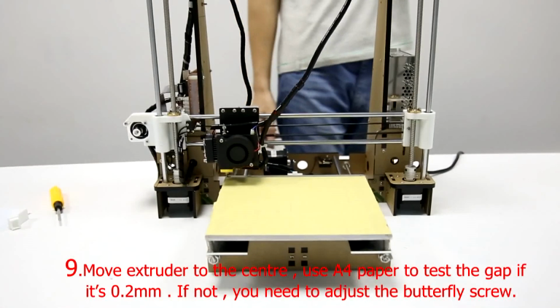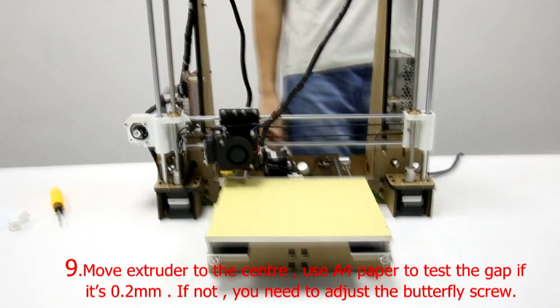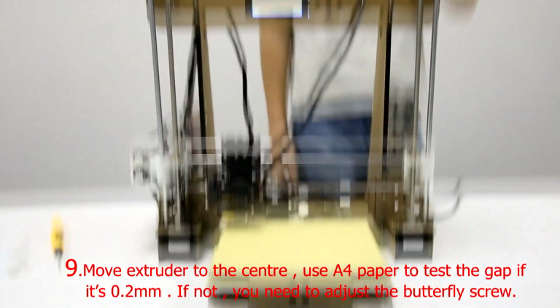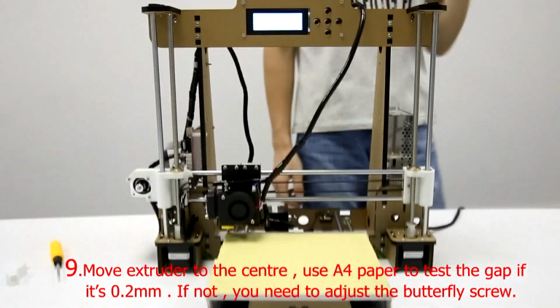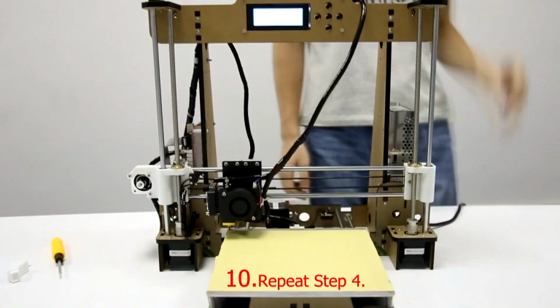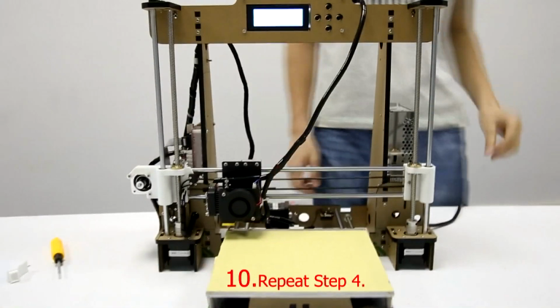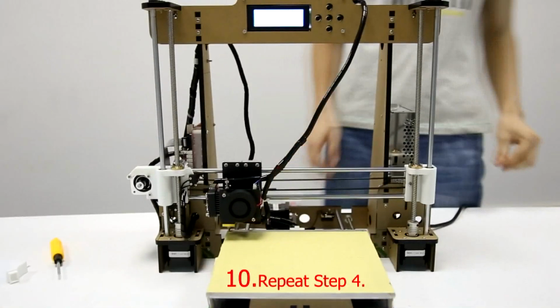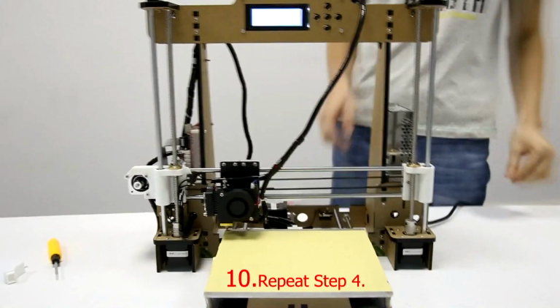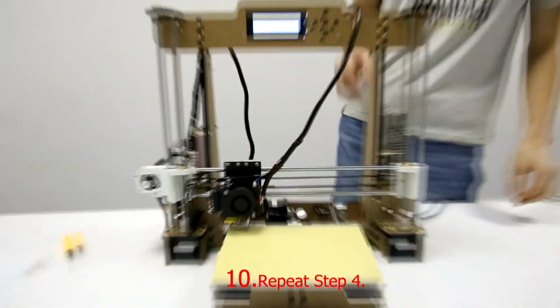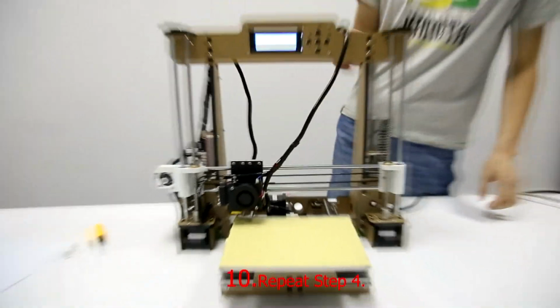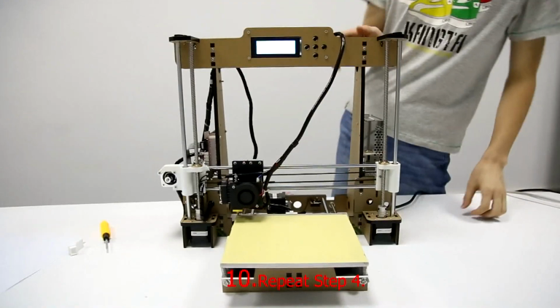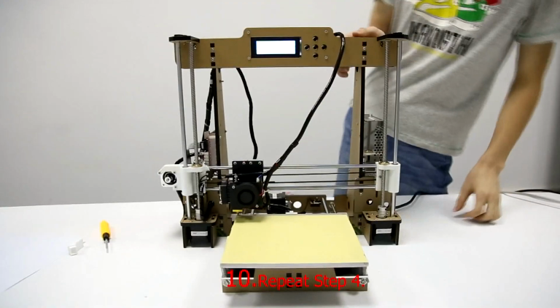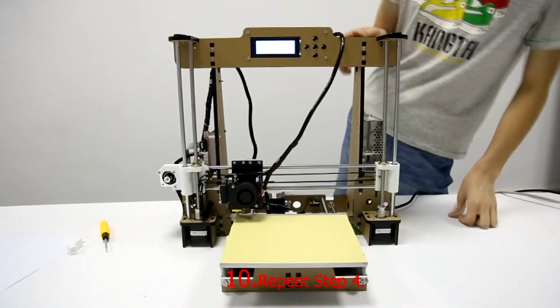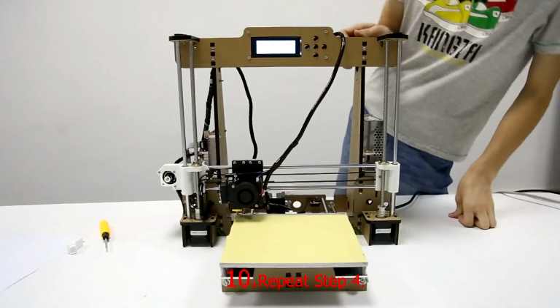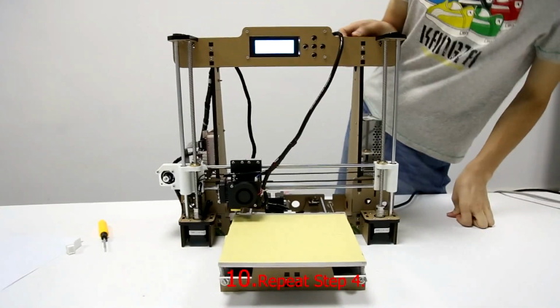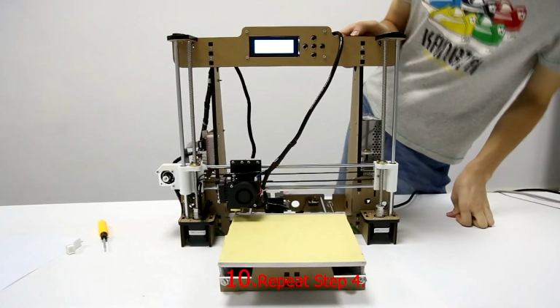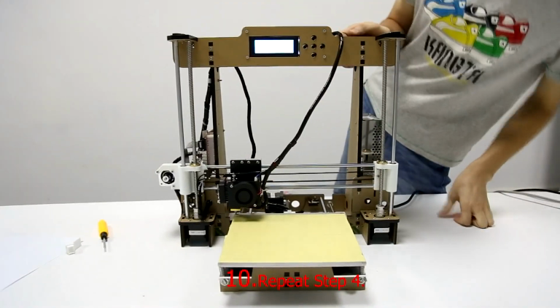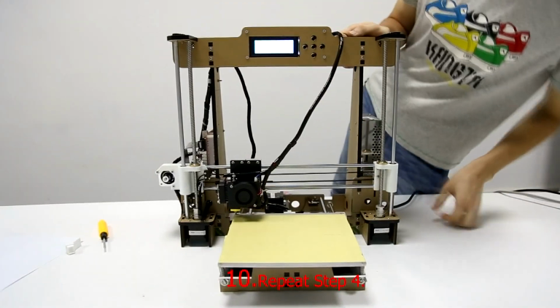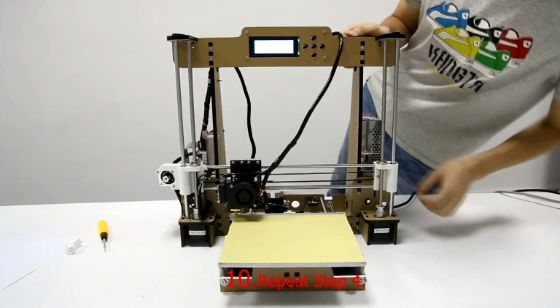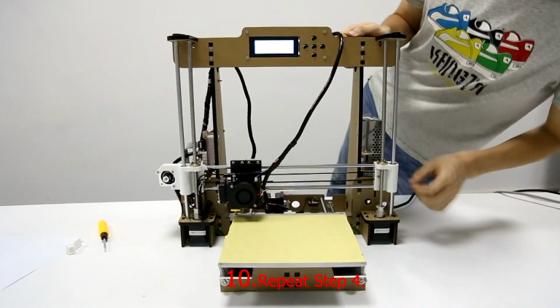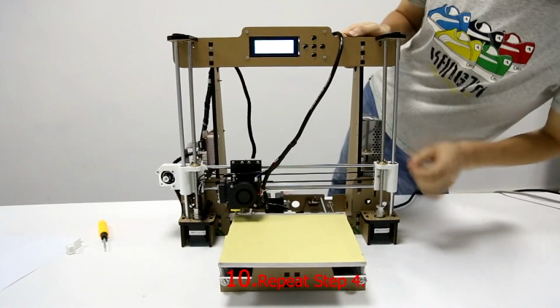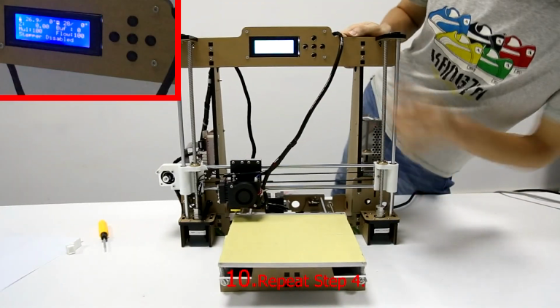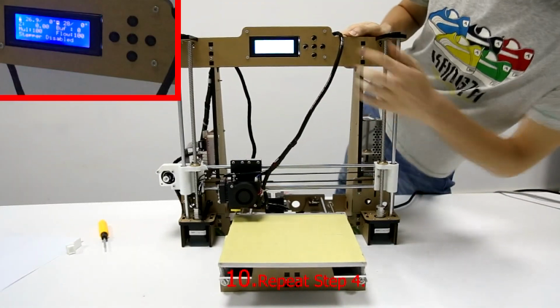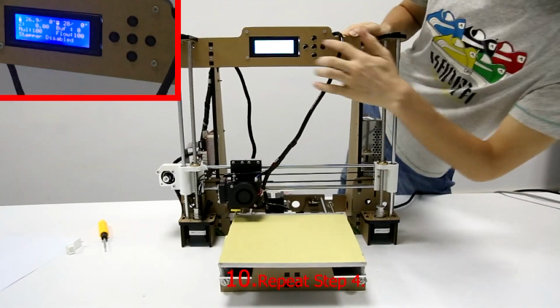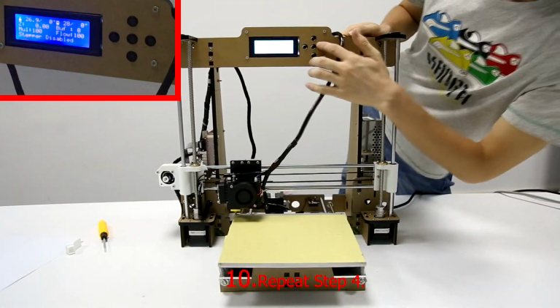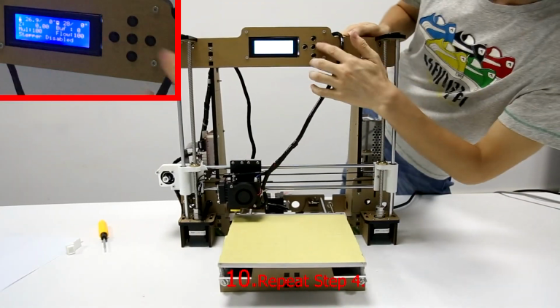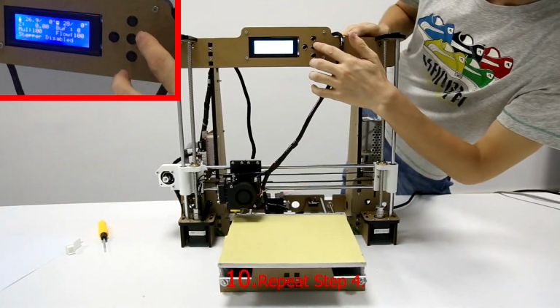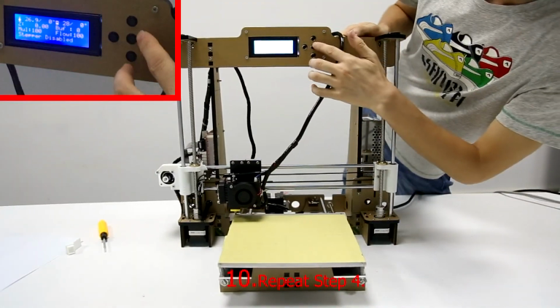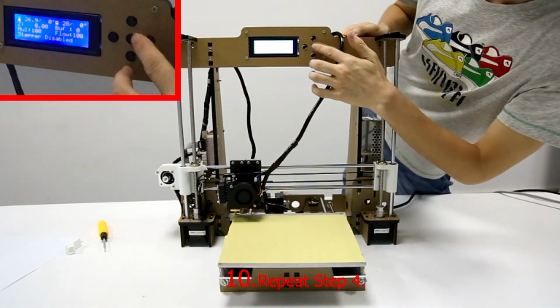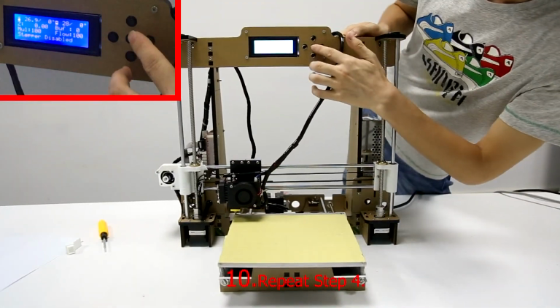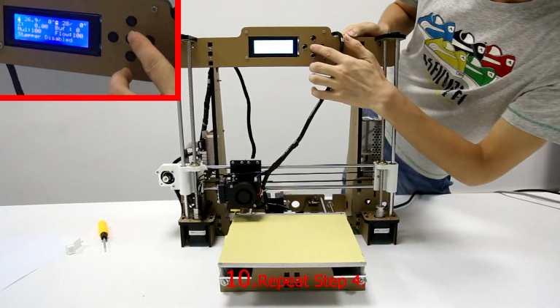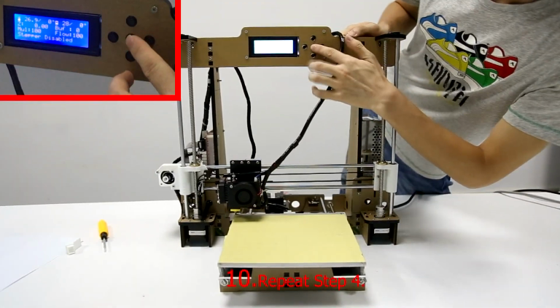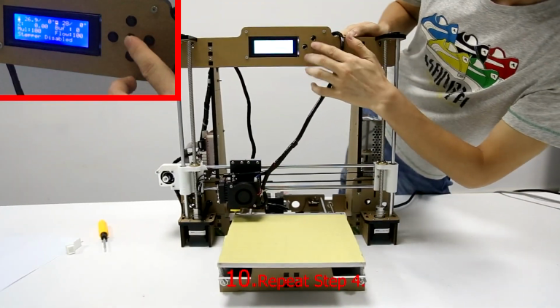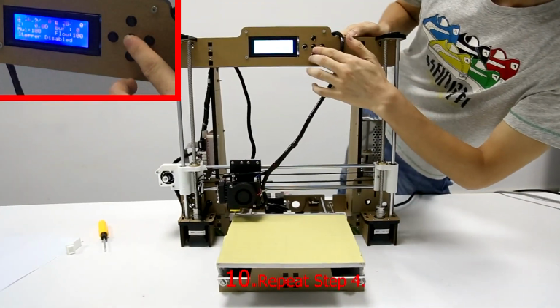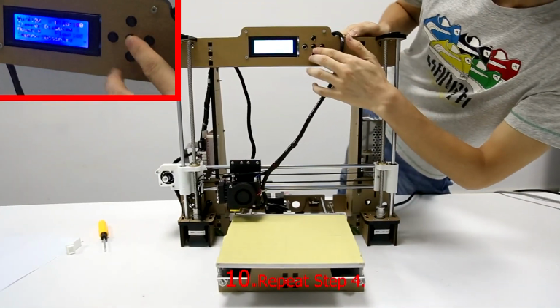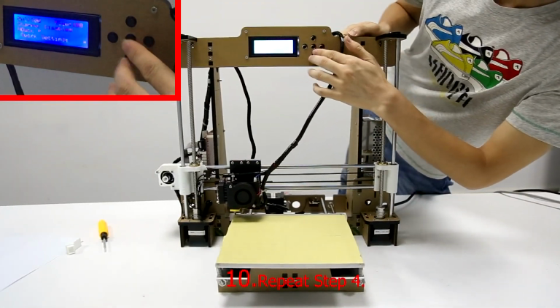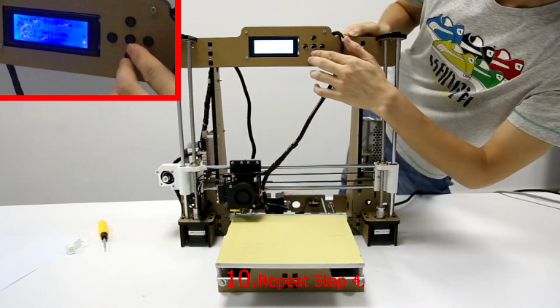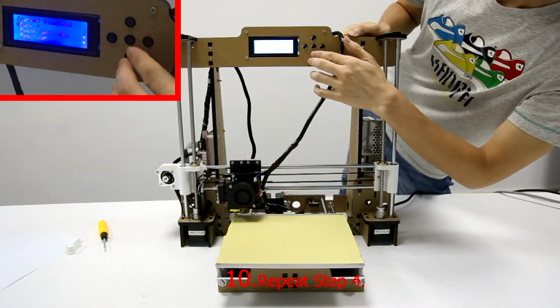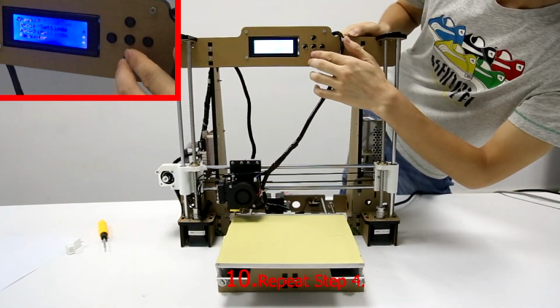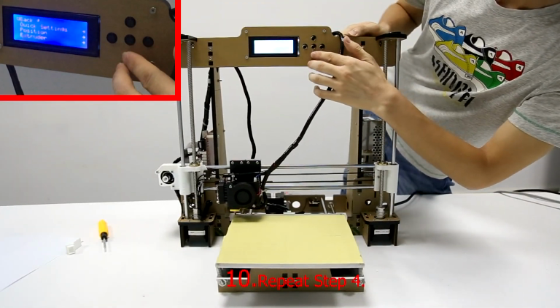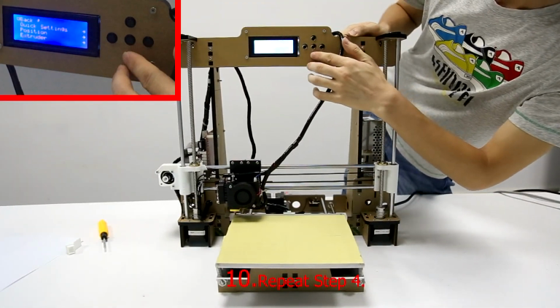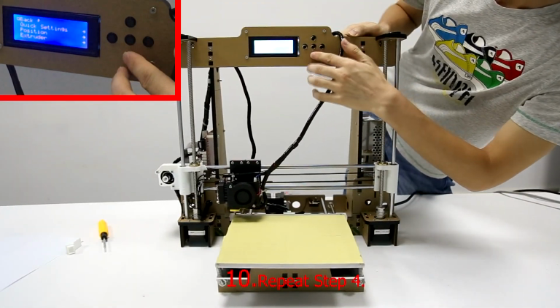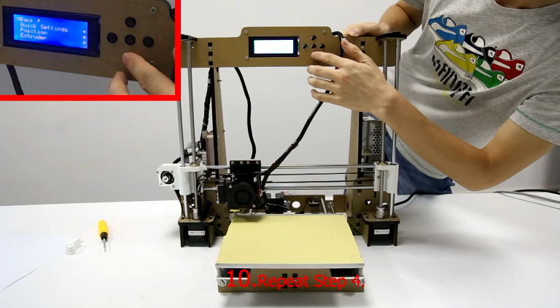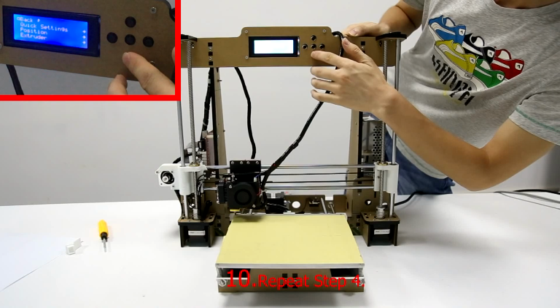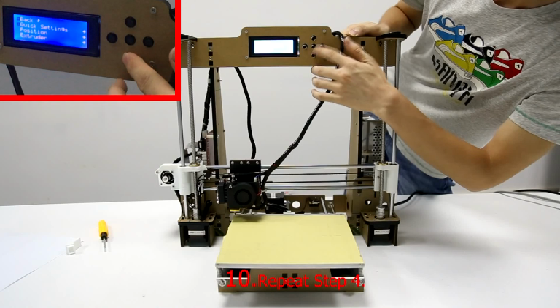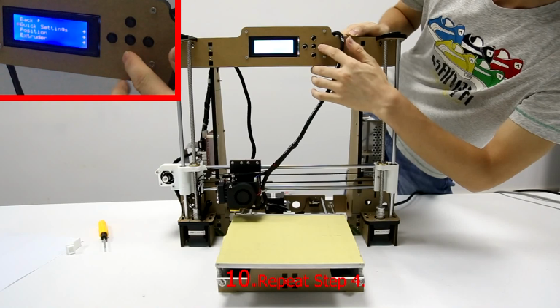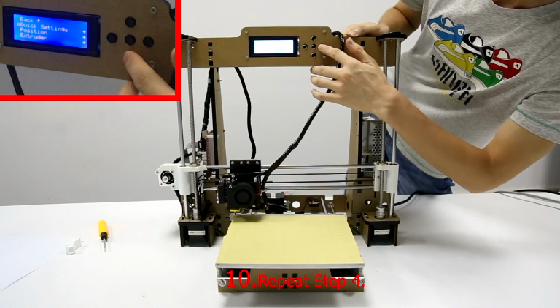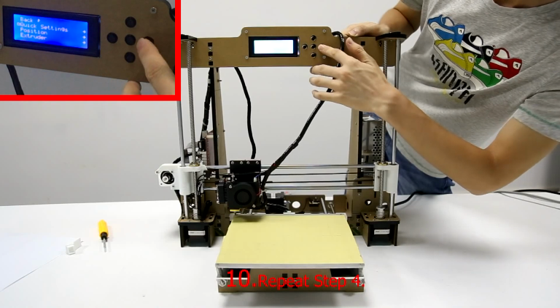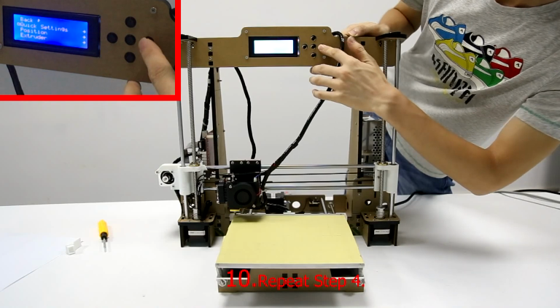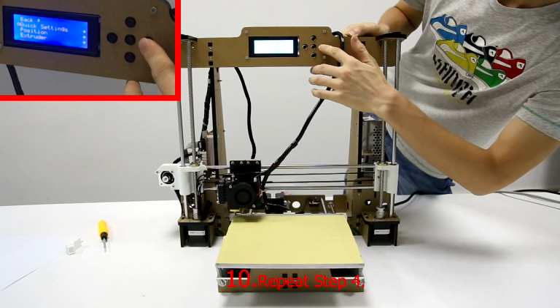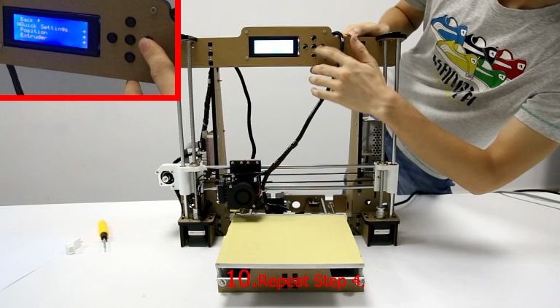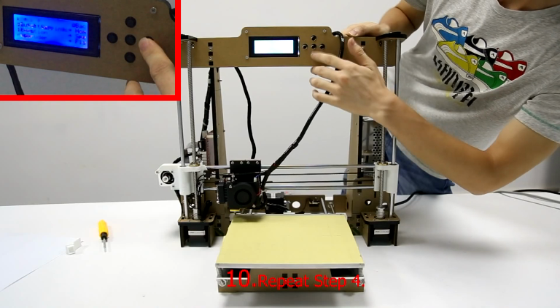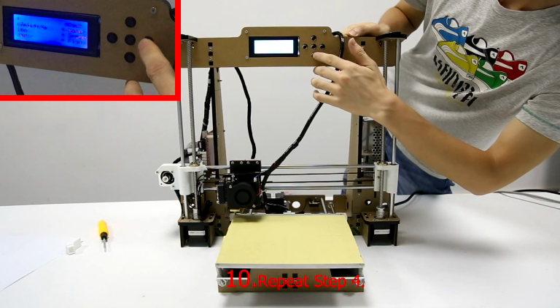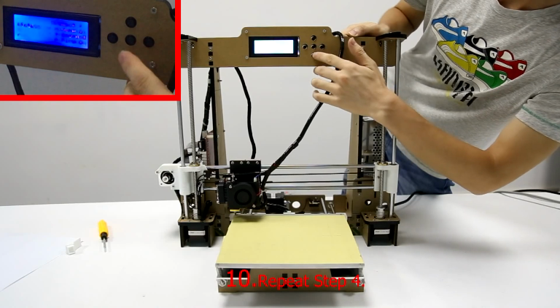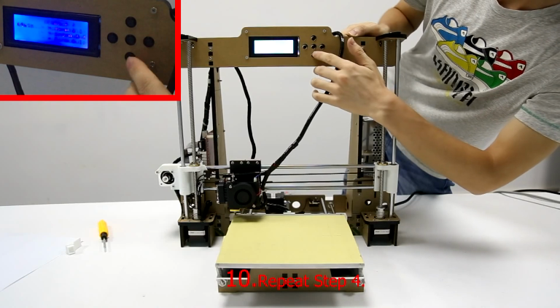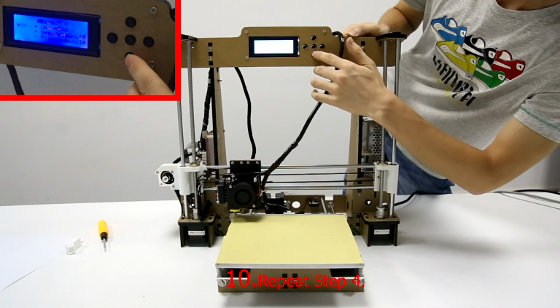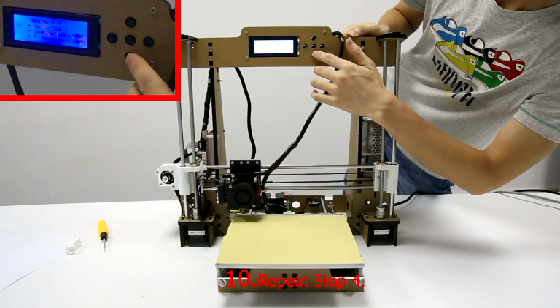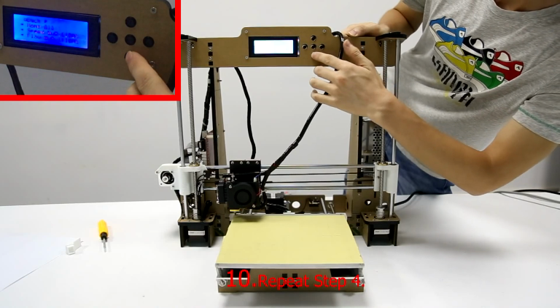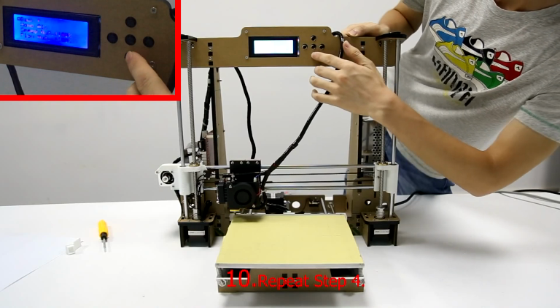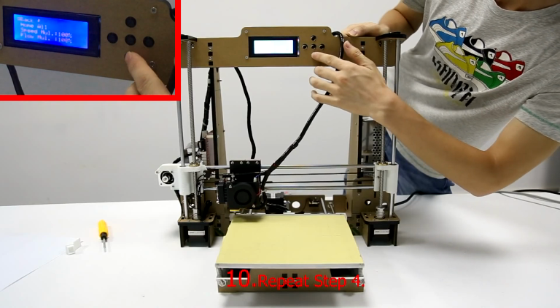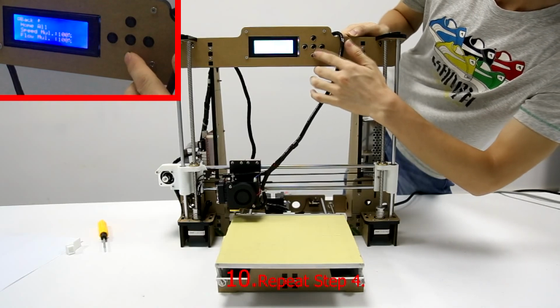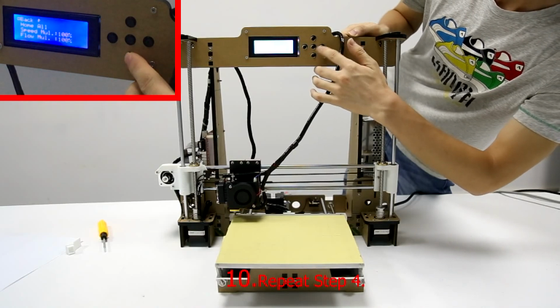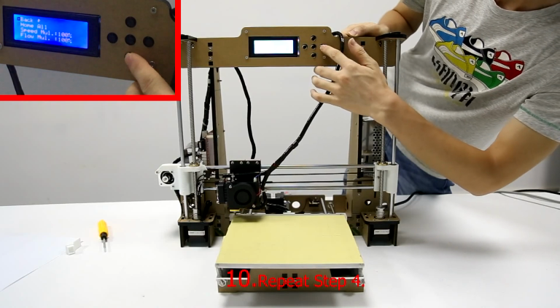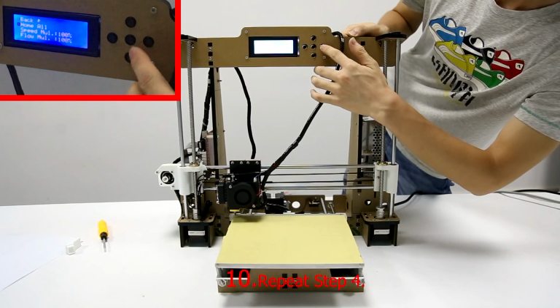Step 10: Initialize the printer. Choose Quick Settings and then choose Home All.